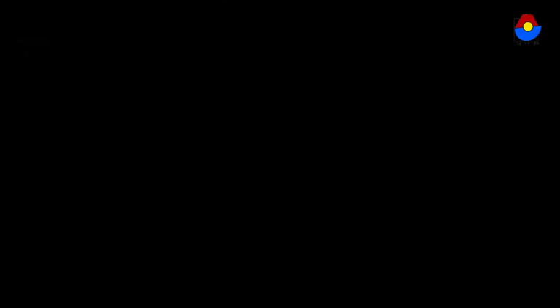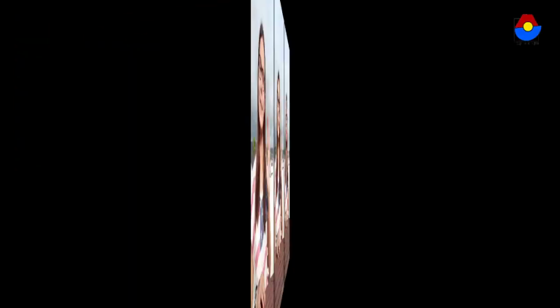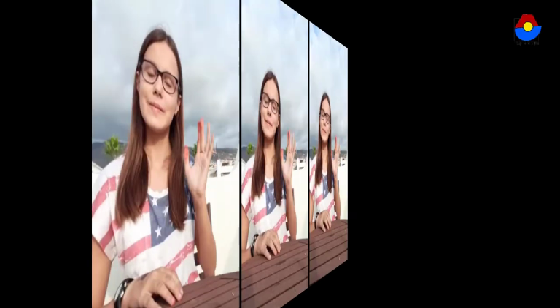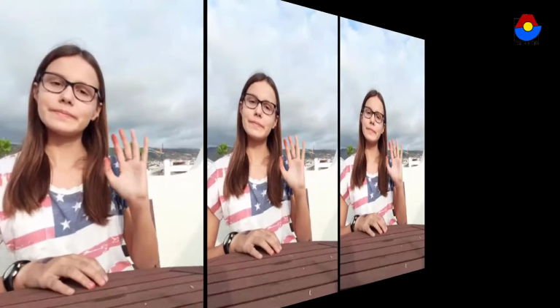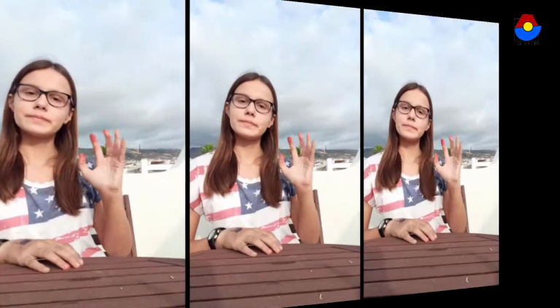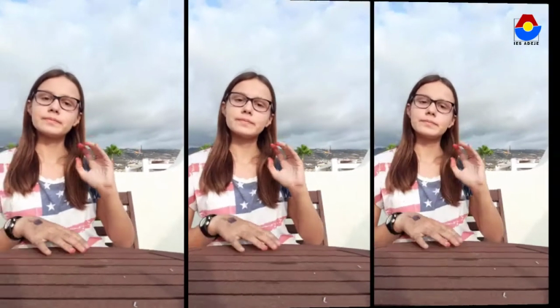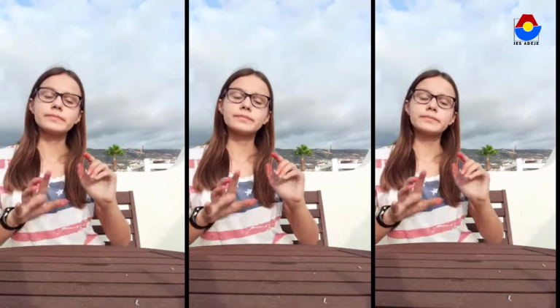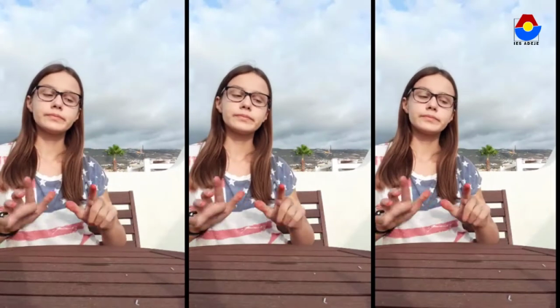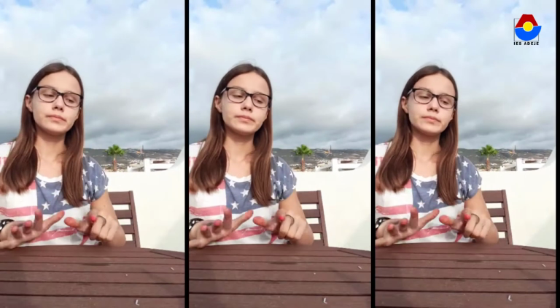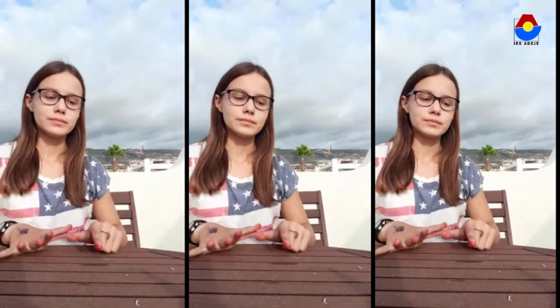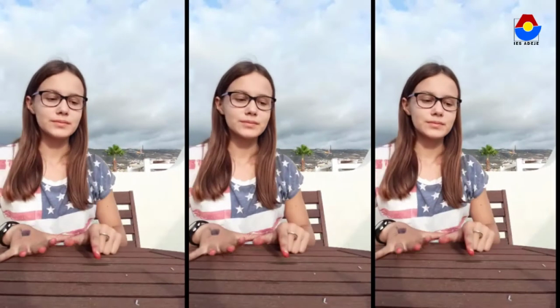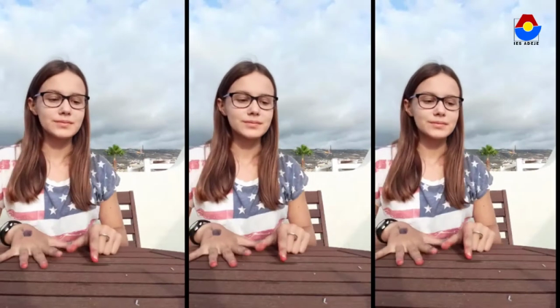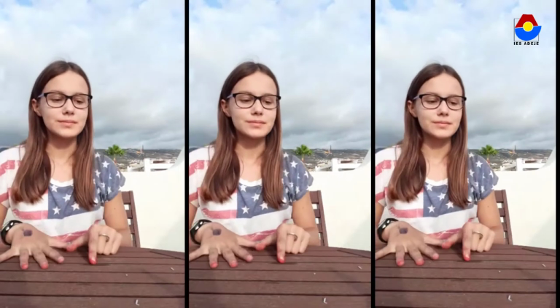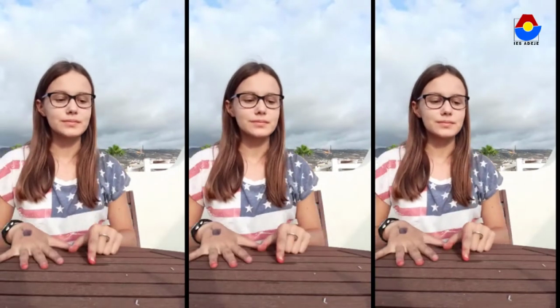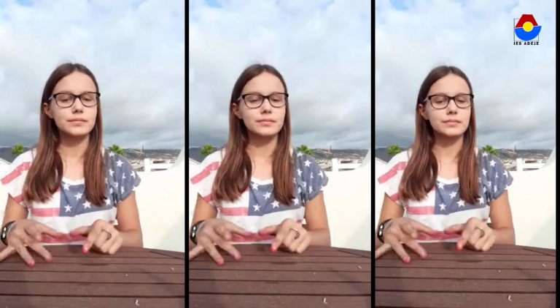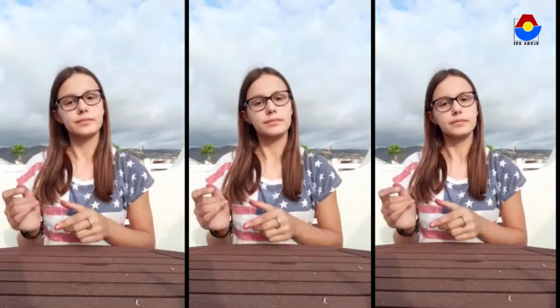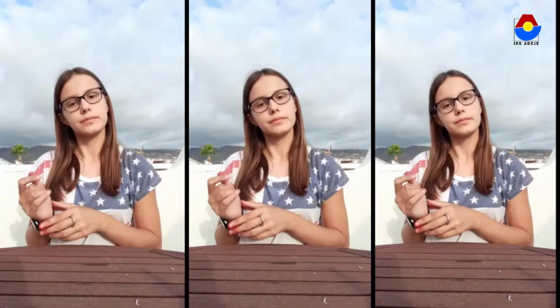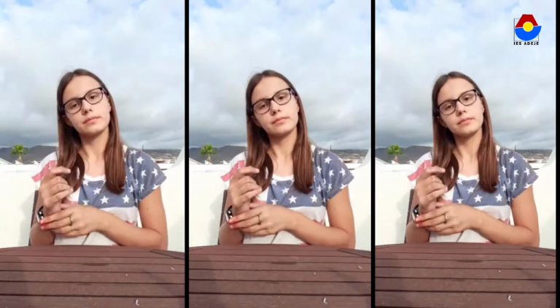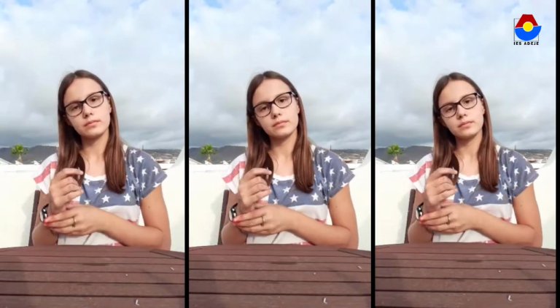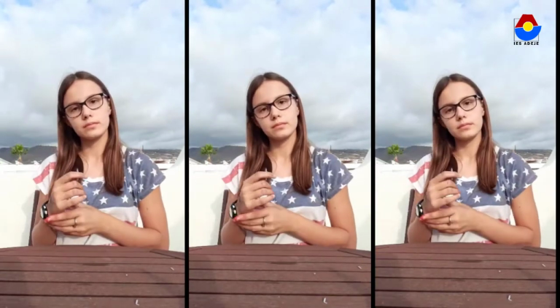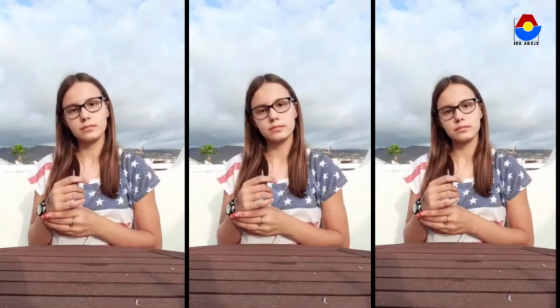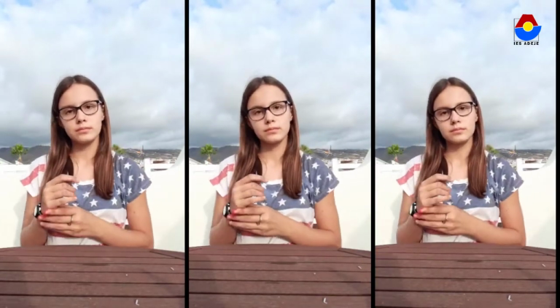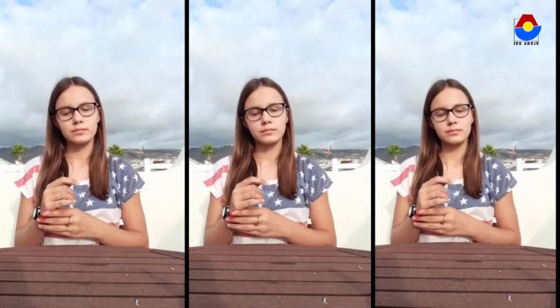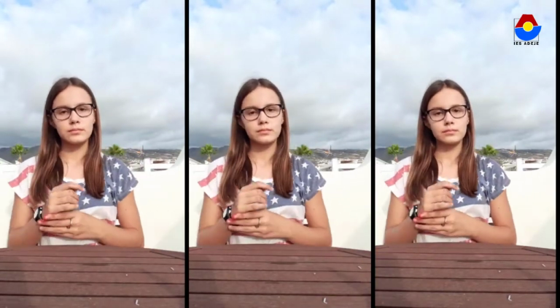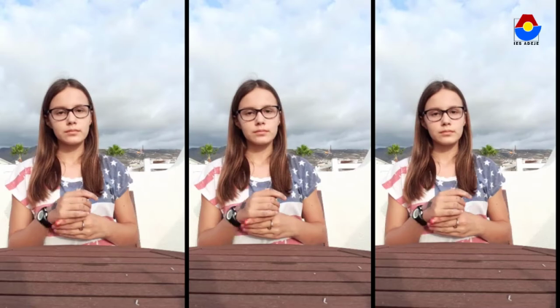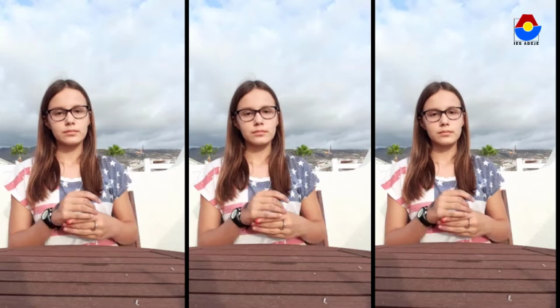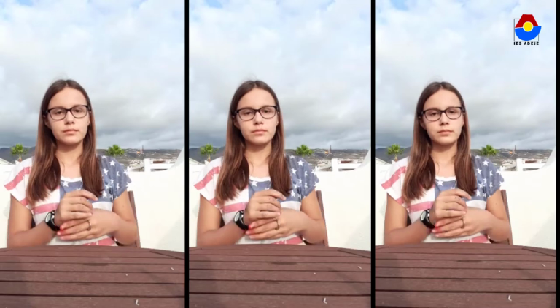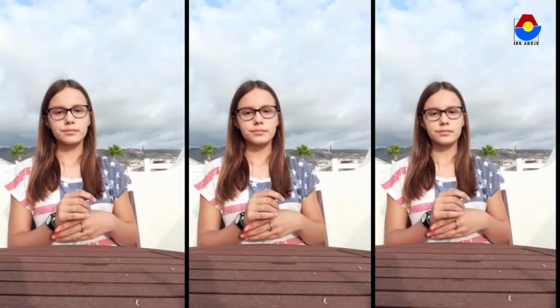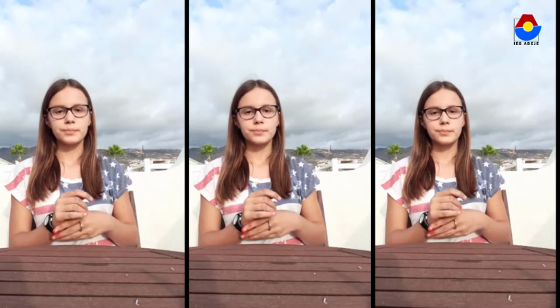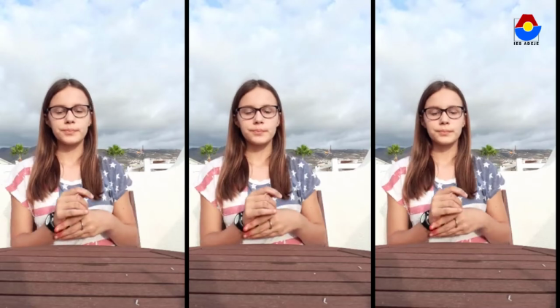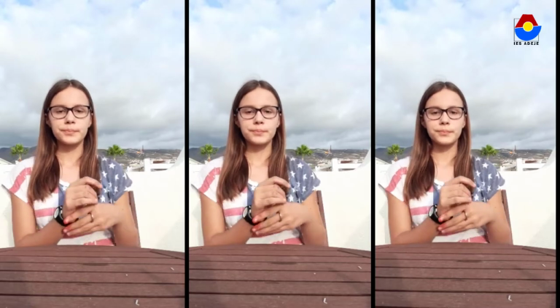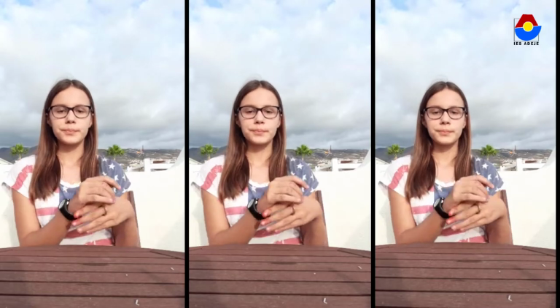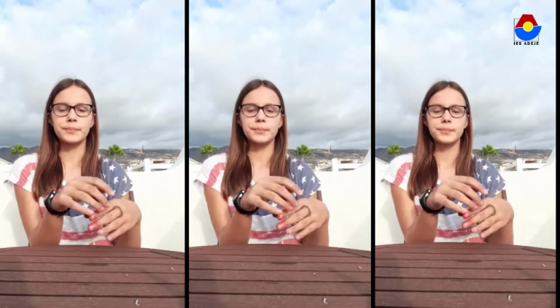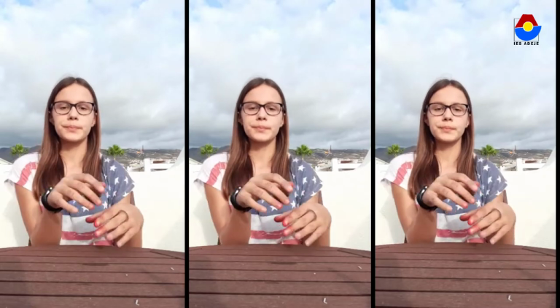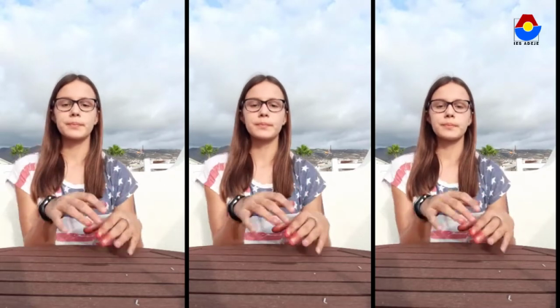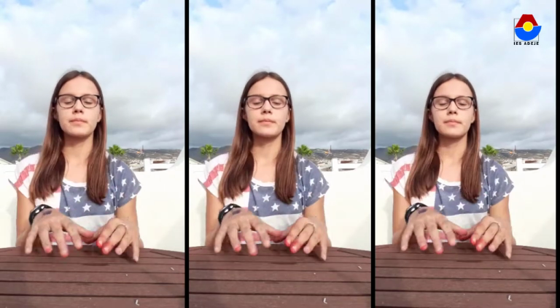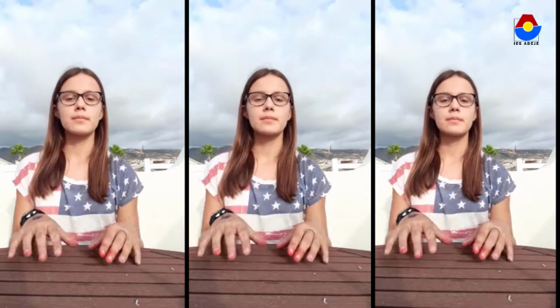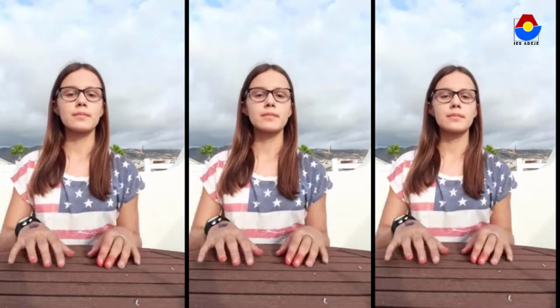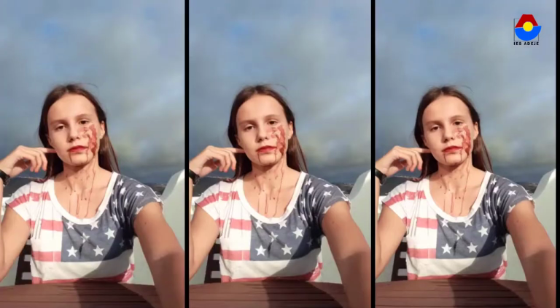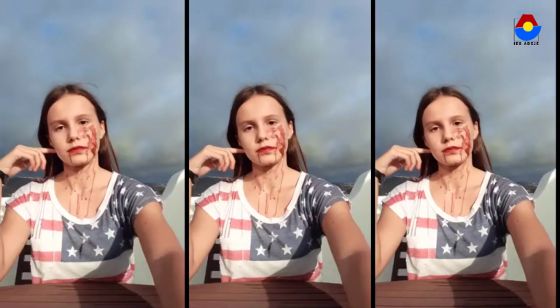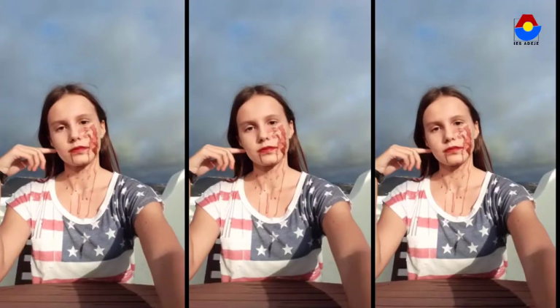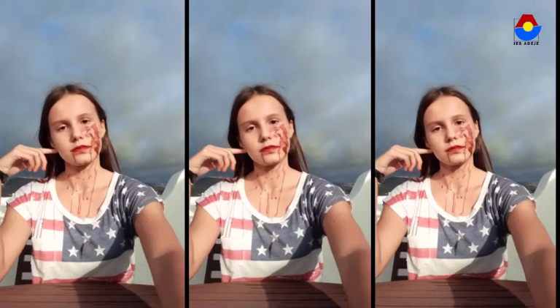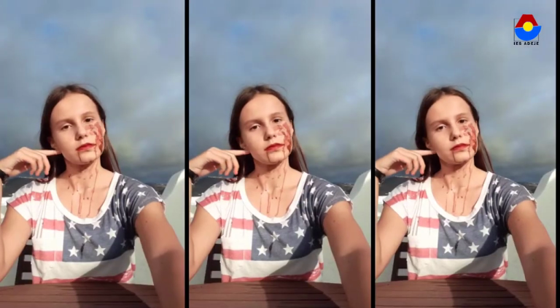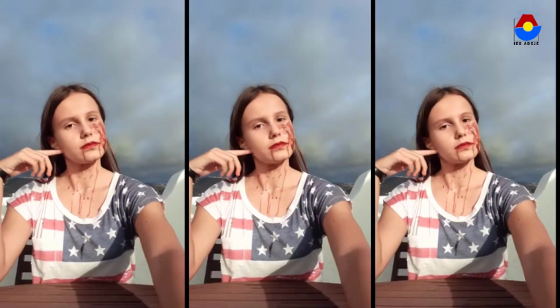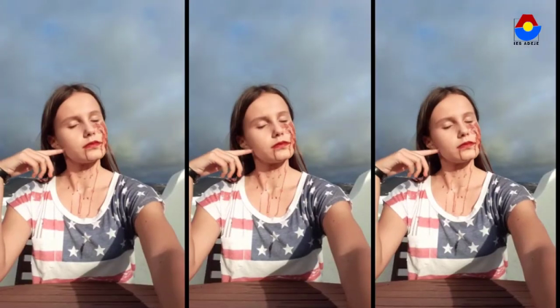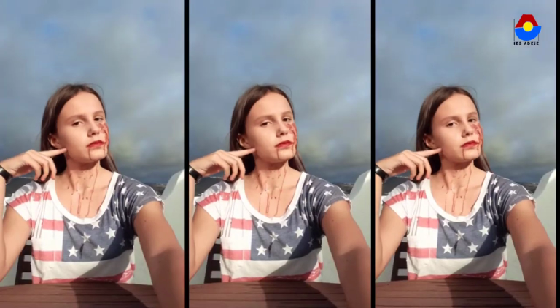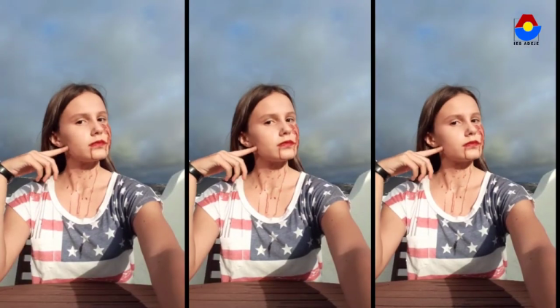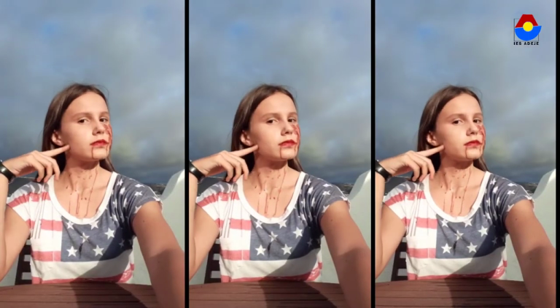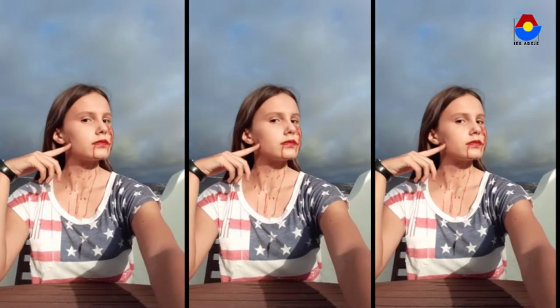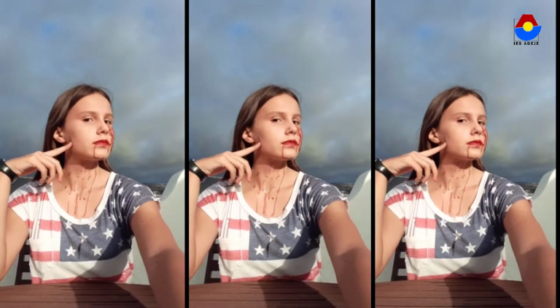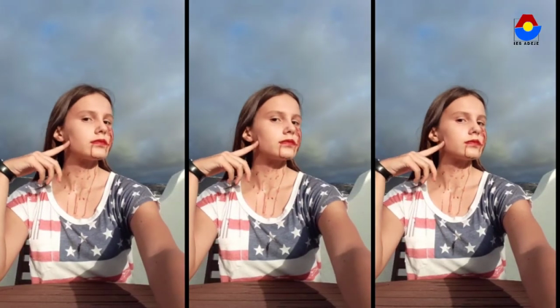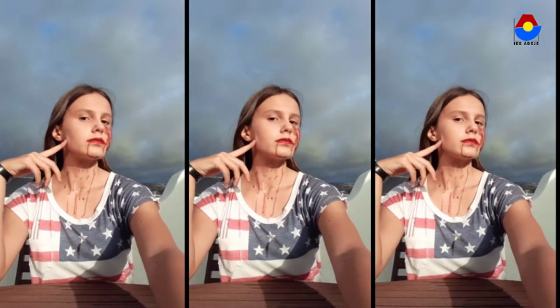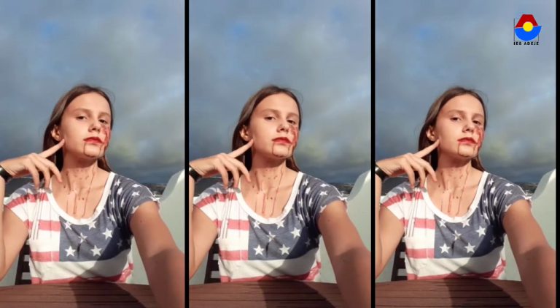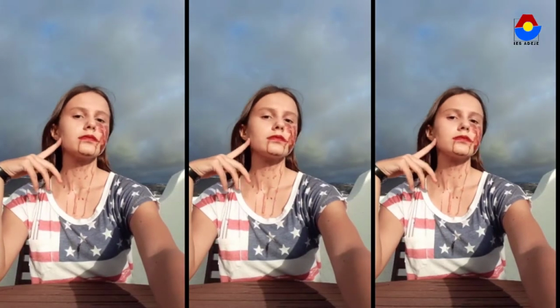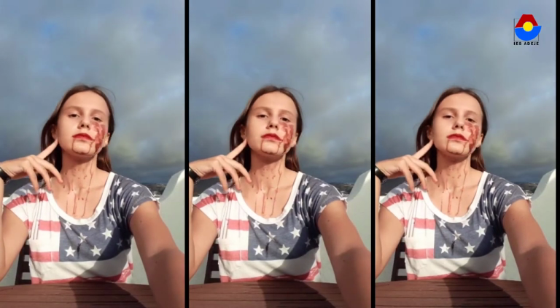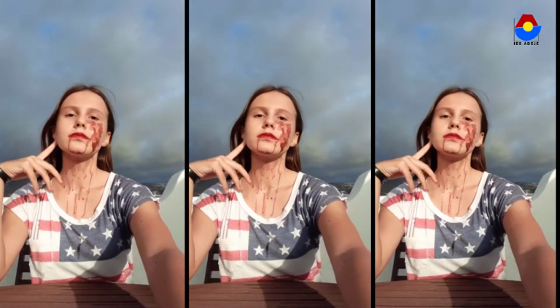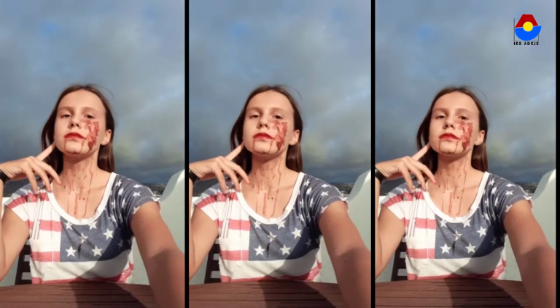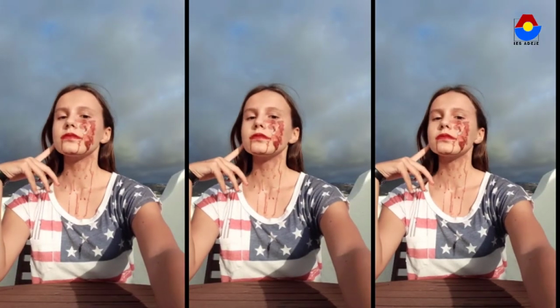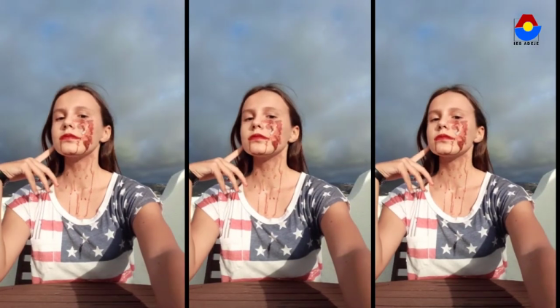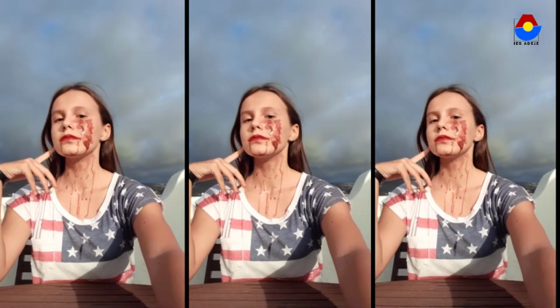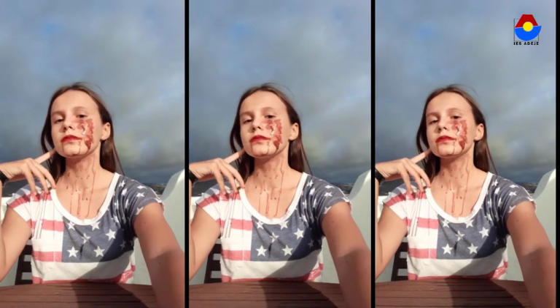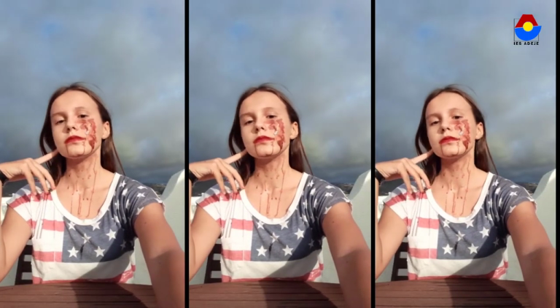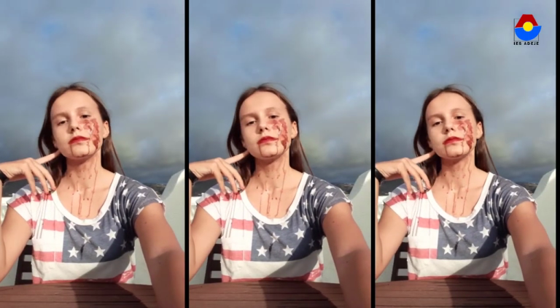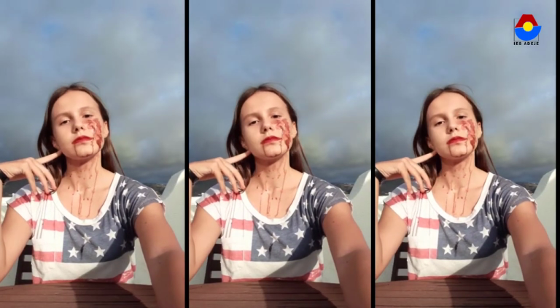Hello, my name is Lea and today I'm going to show you how to do a Halloween makeup.